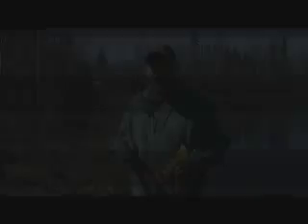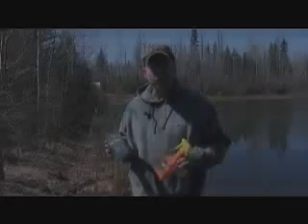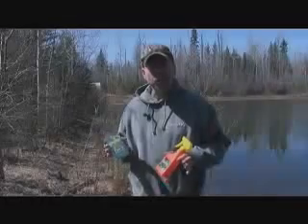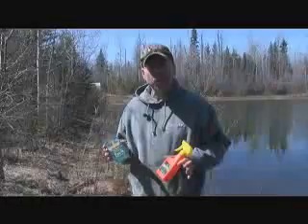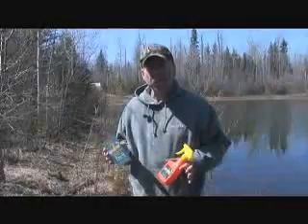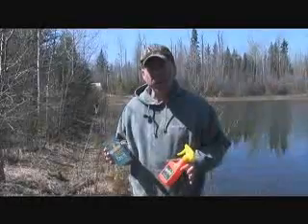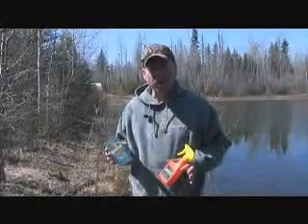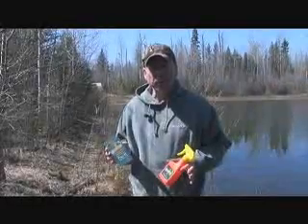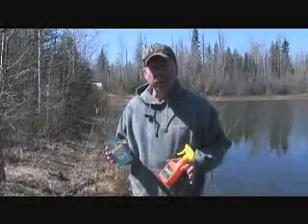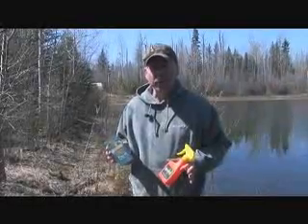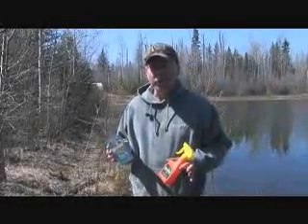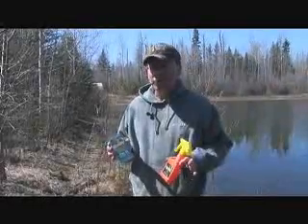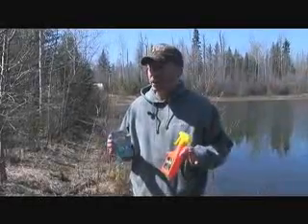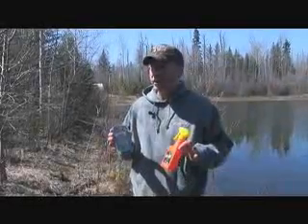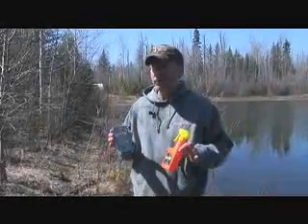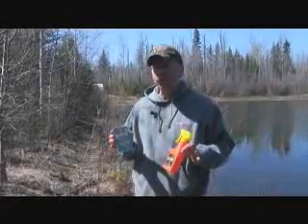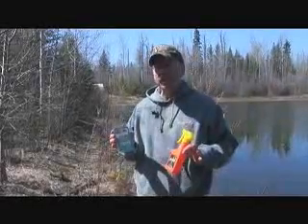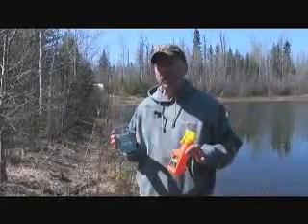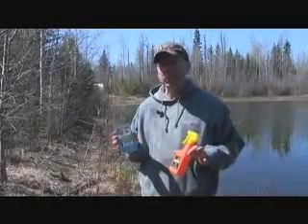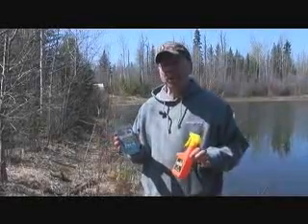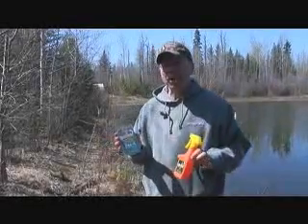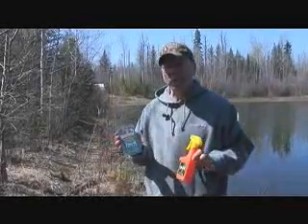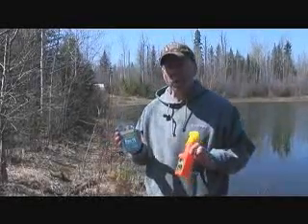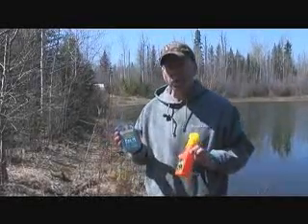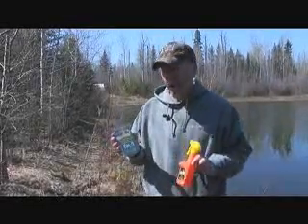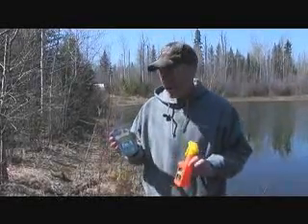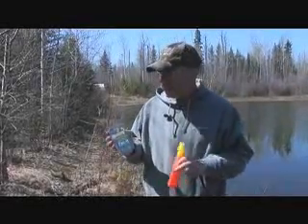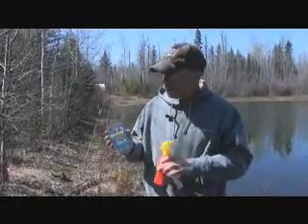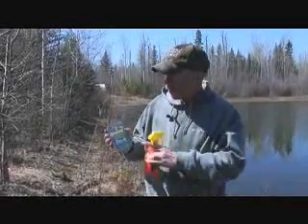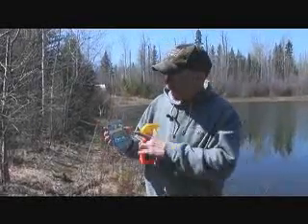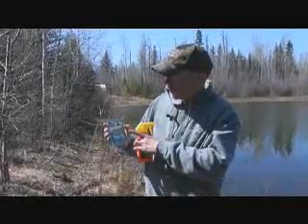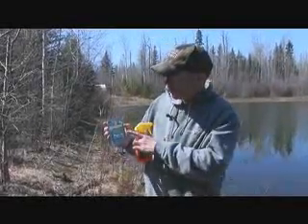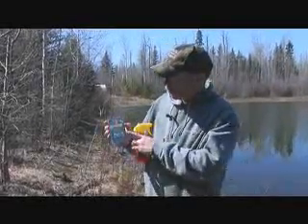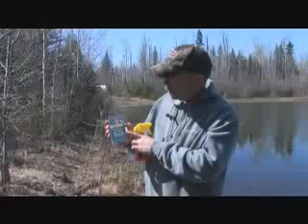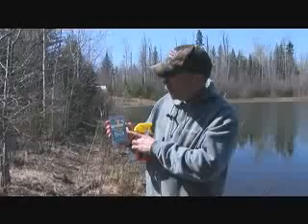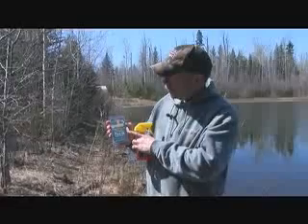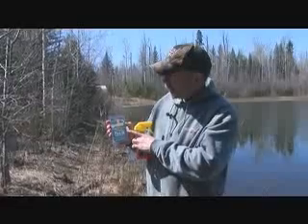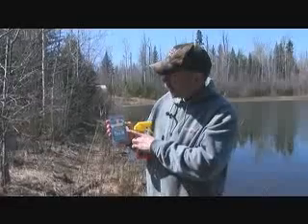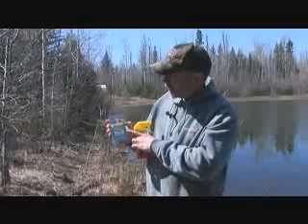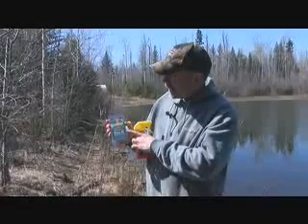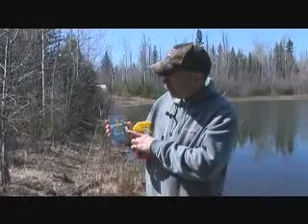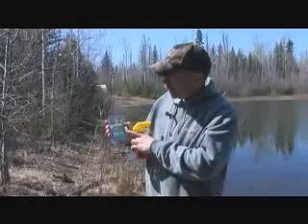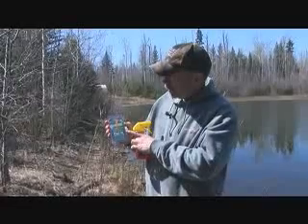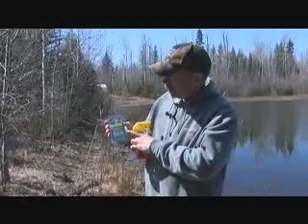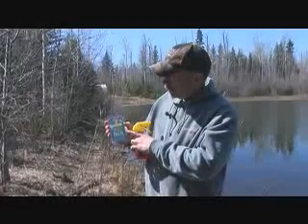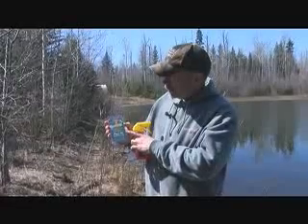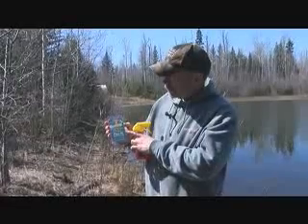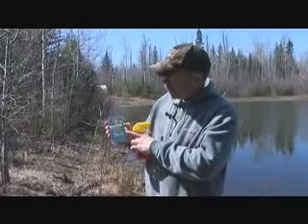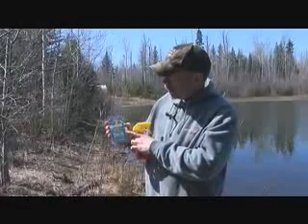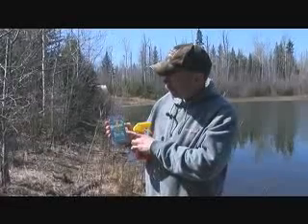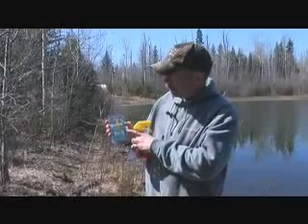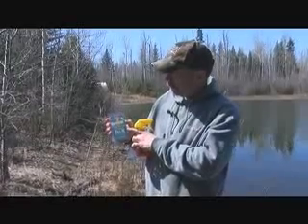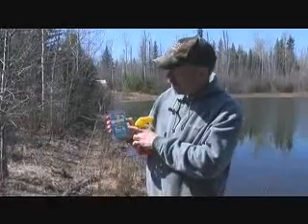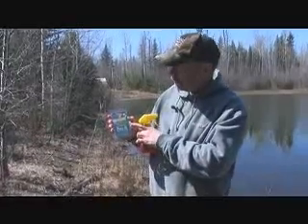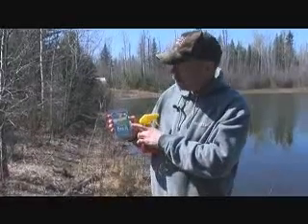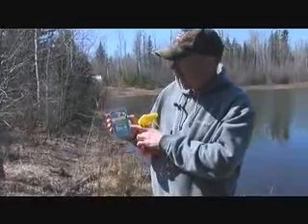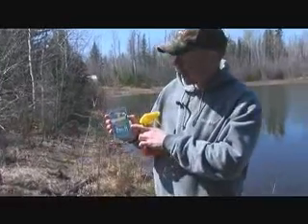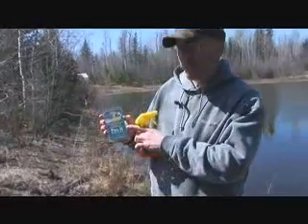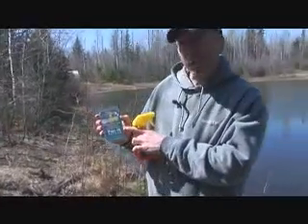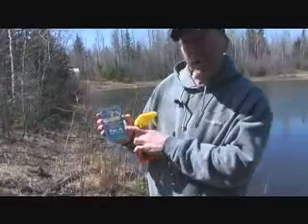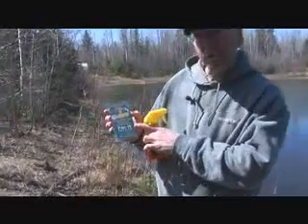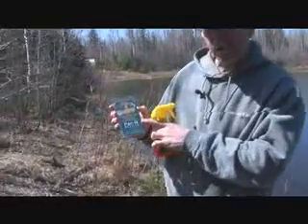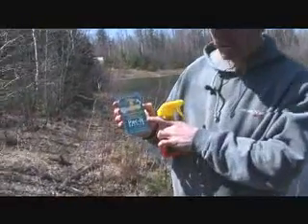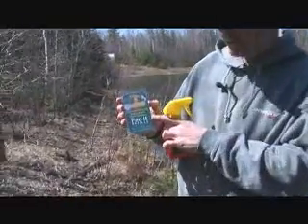On this trip to Alberta, I get to try something special — a brand new product by Dead Down Wind. It's called the Evolve Packet Refills.